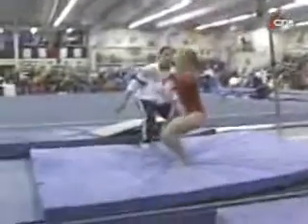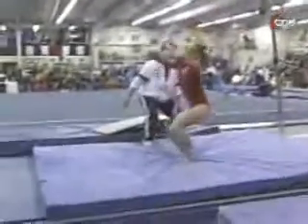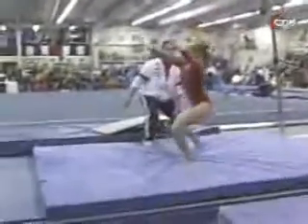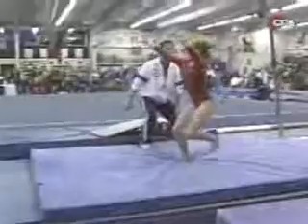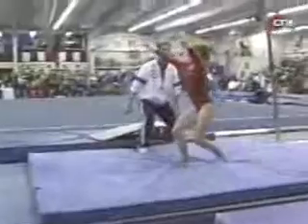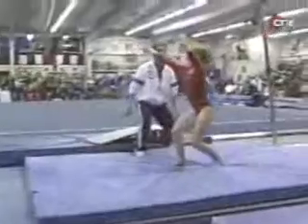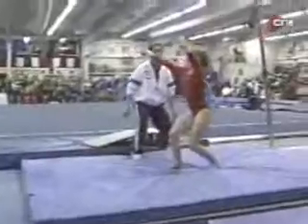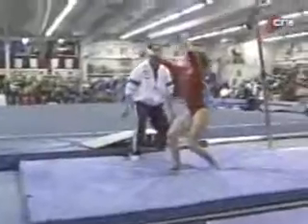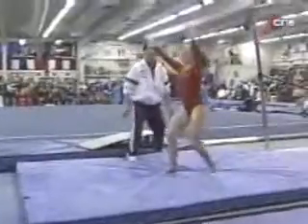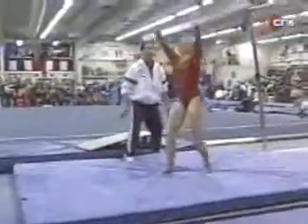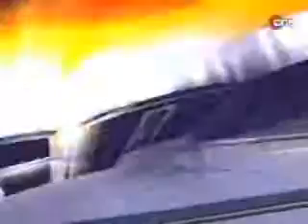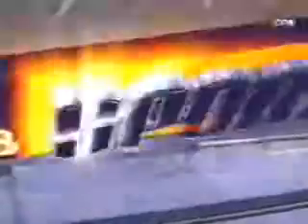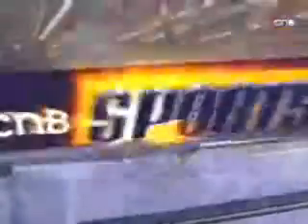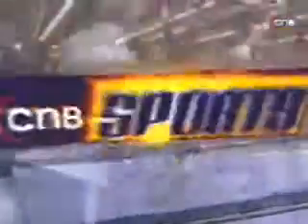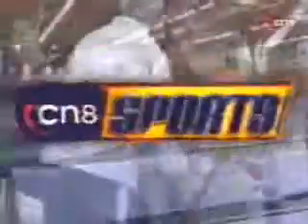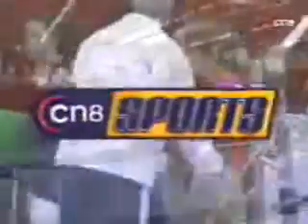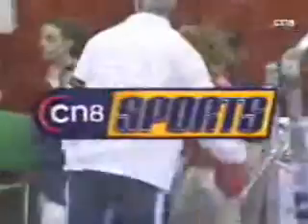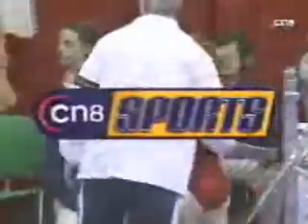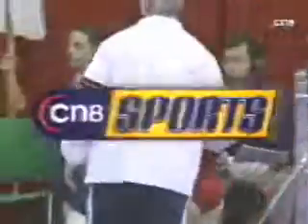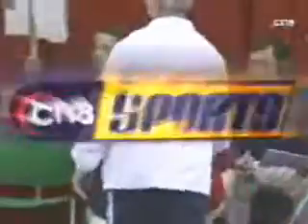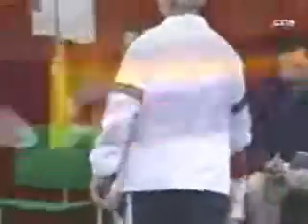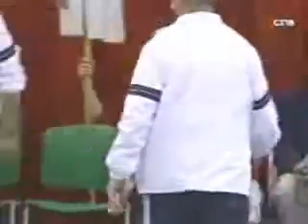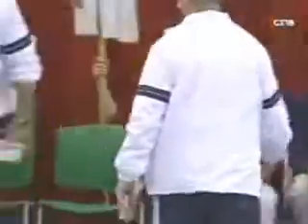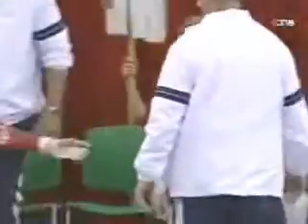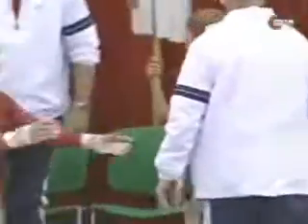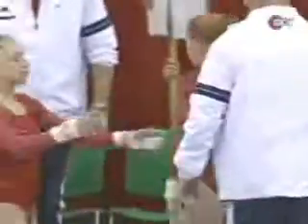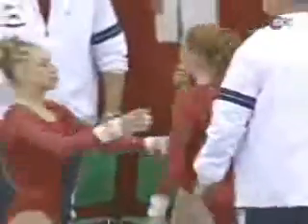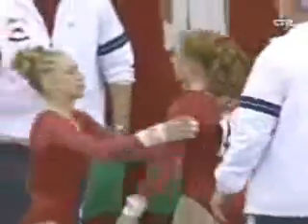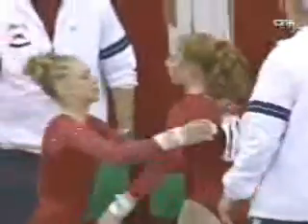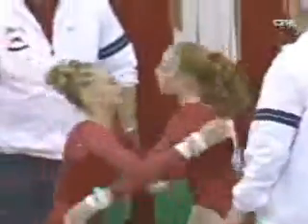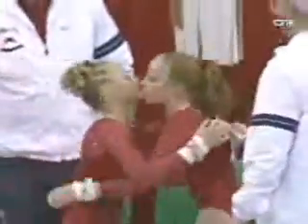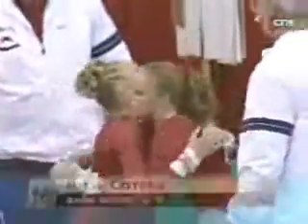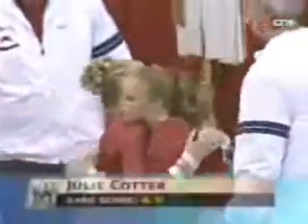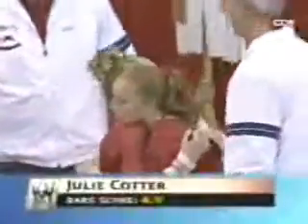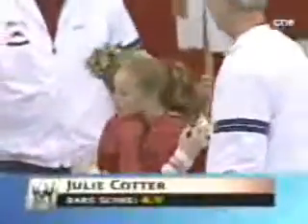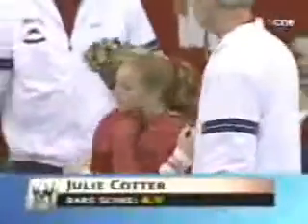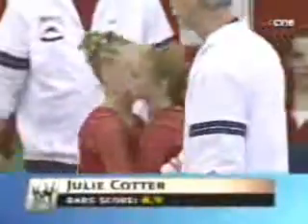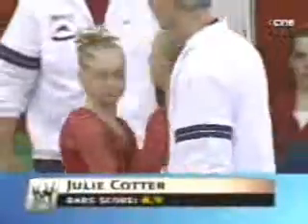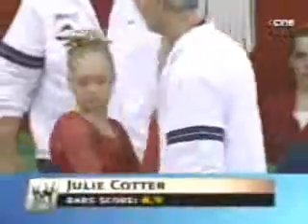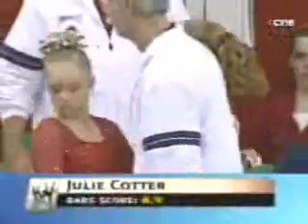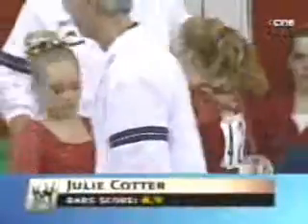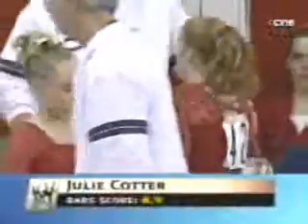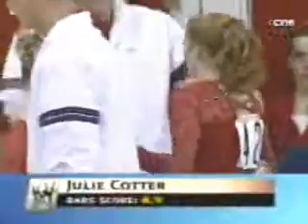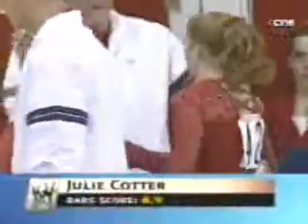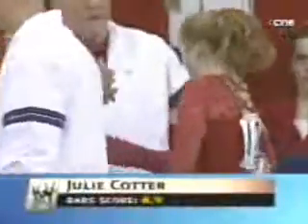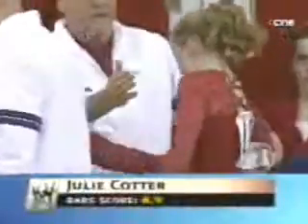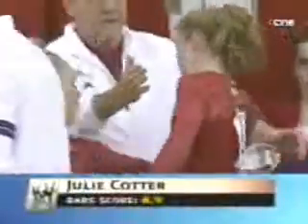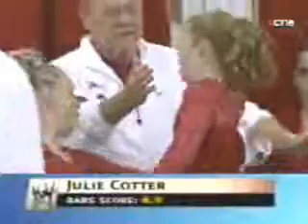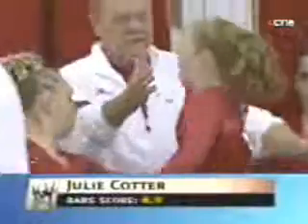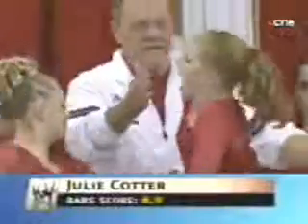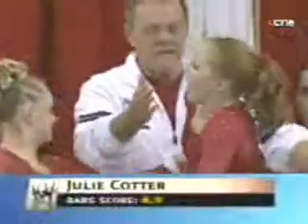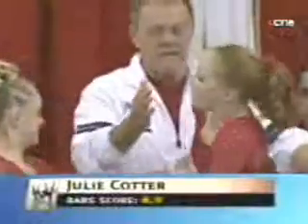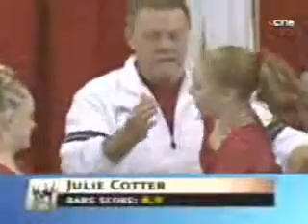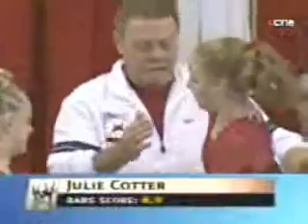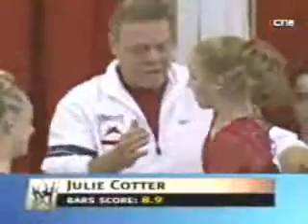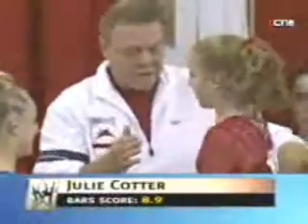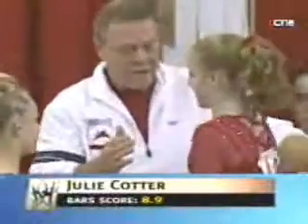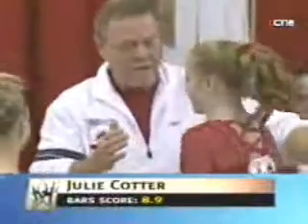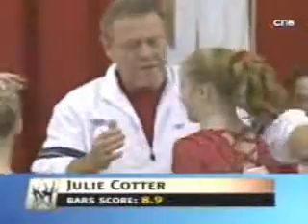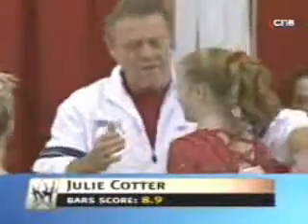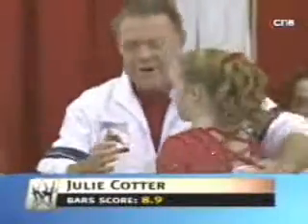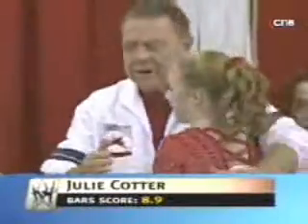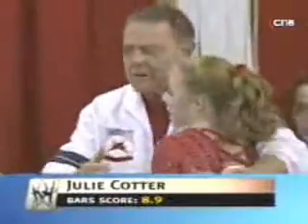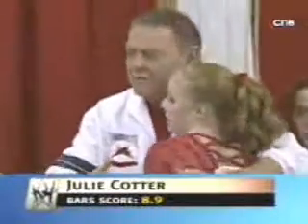Nice going. 8.9 for Julie Cotter on the bars.